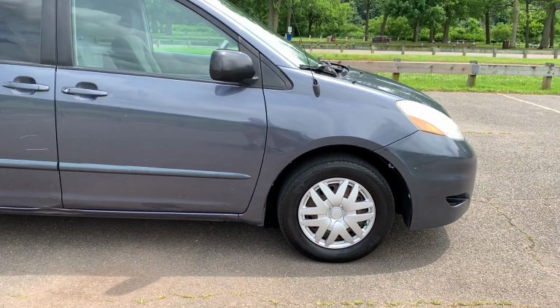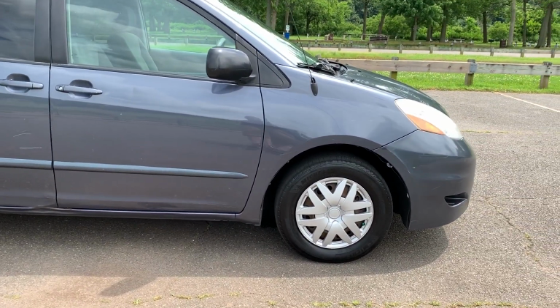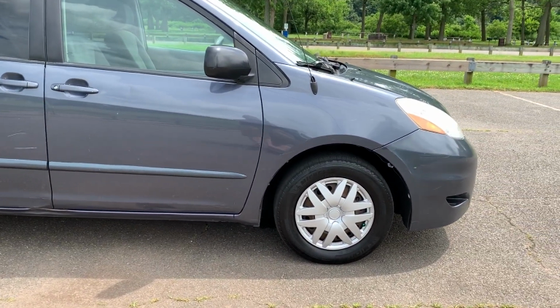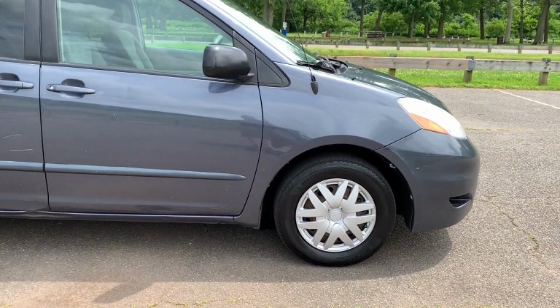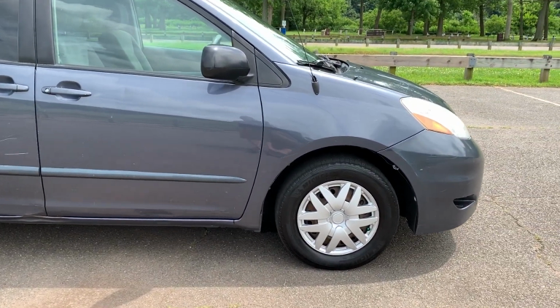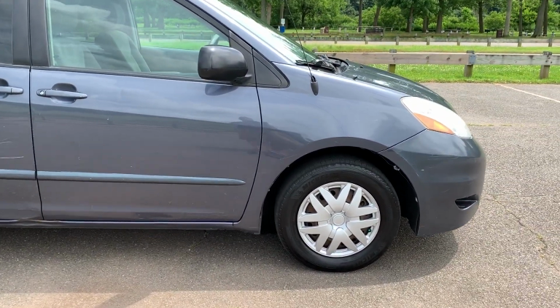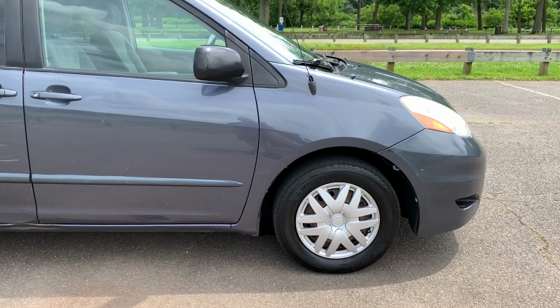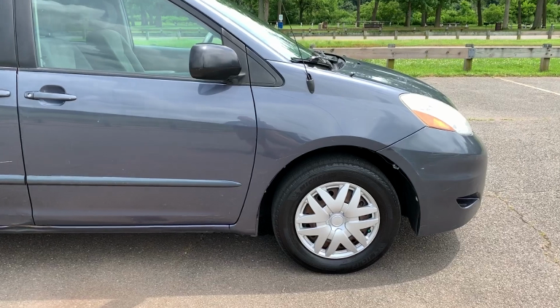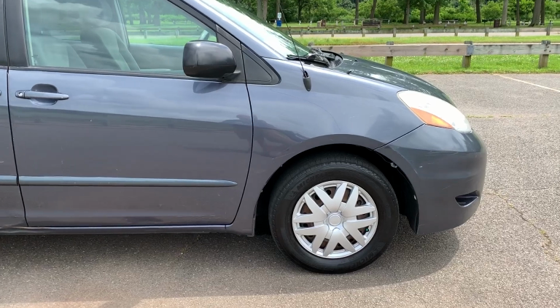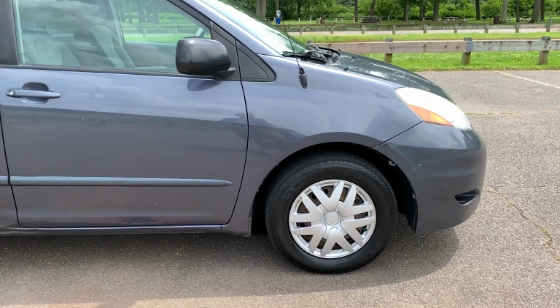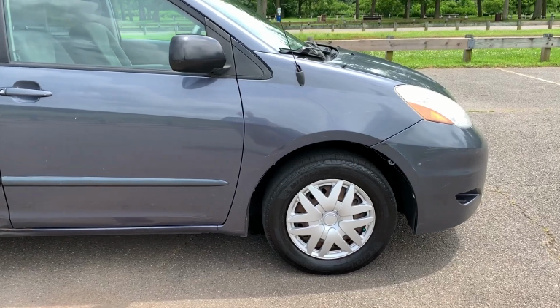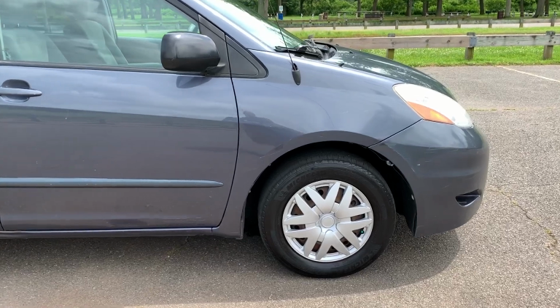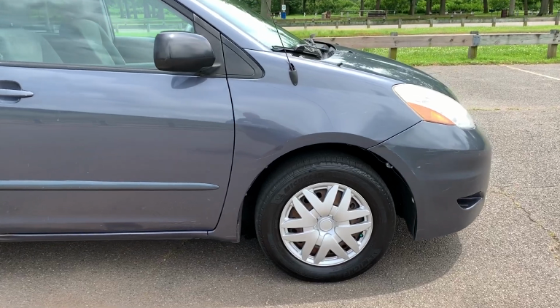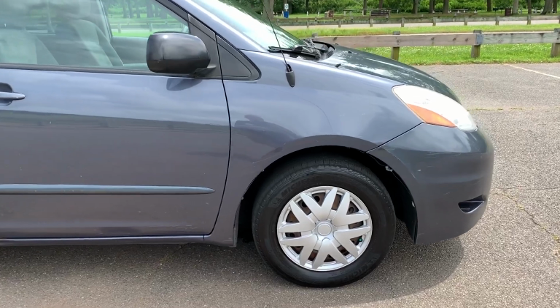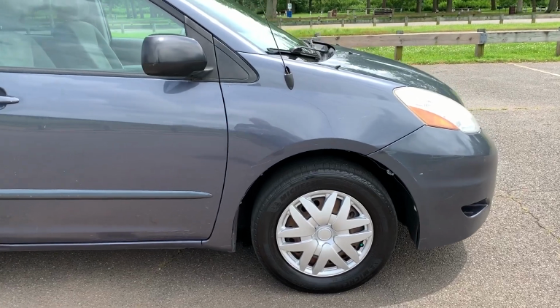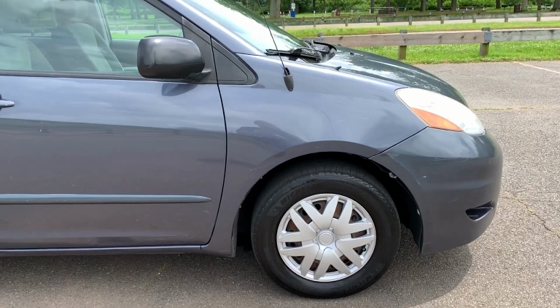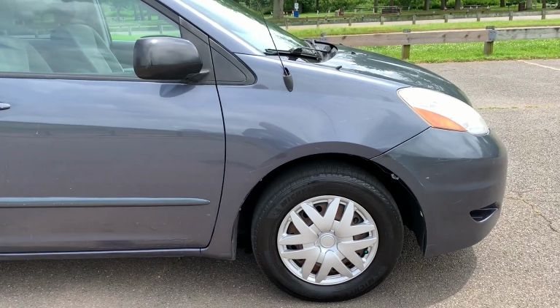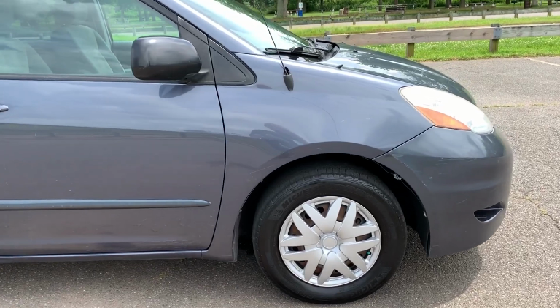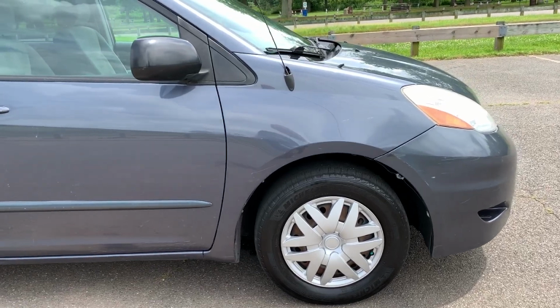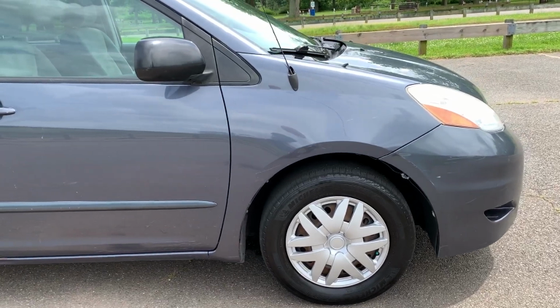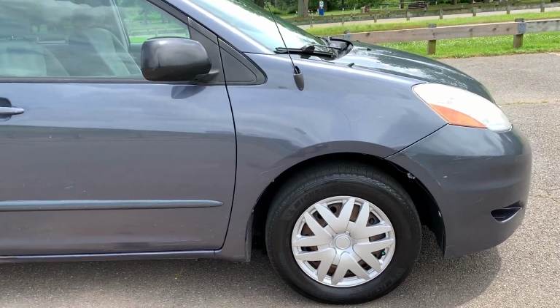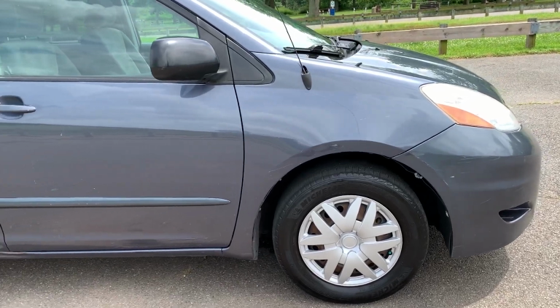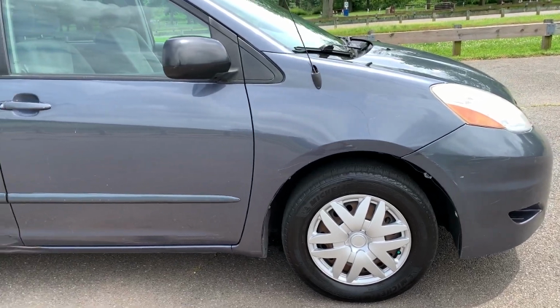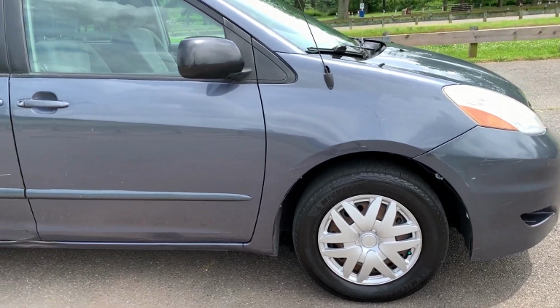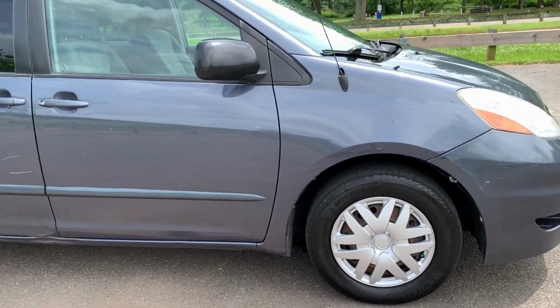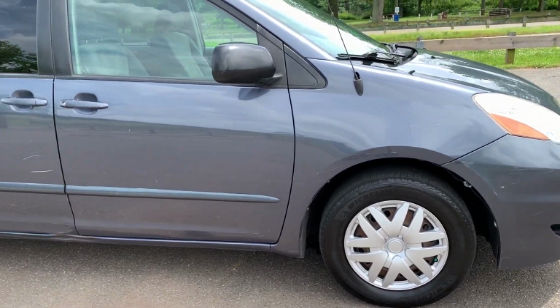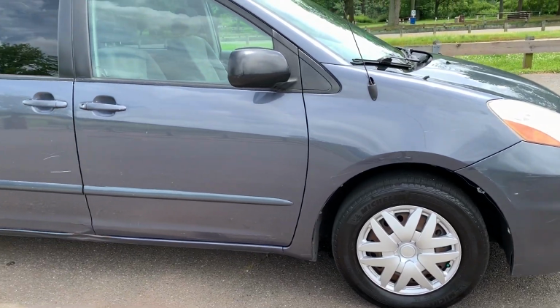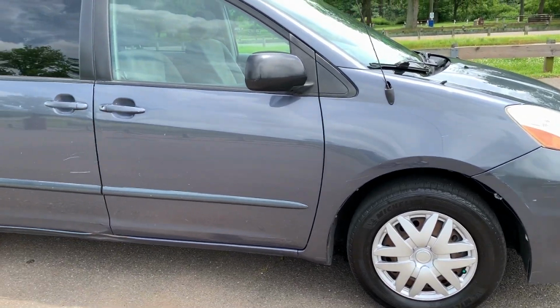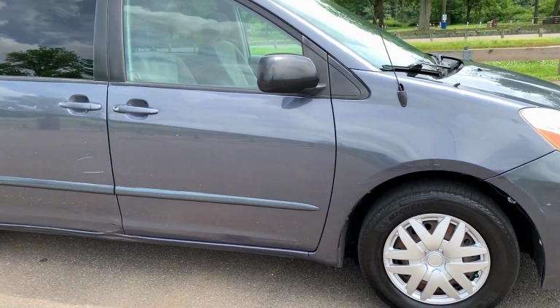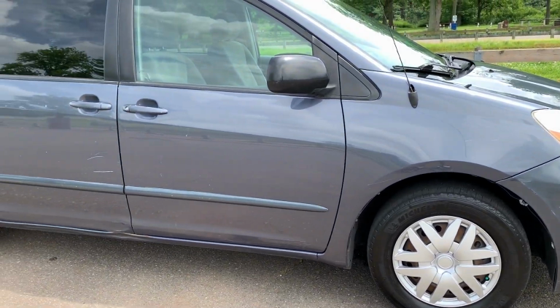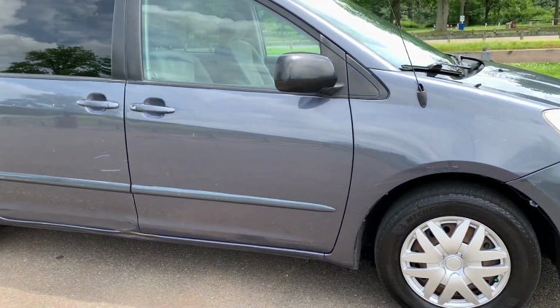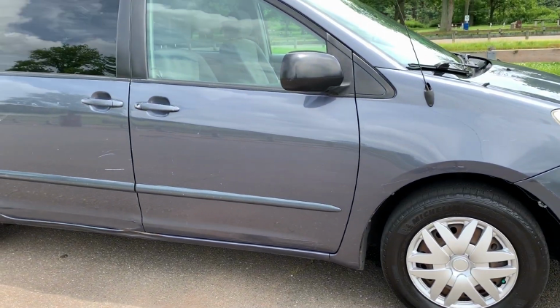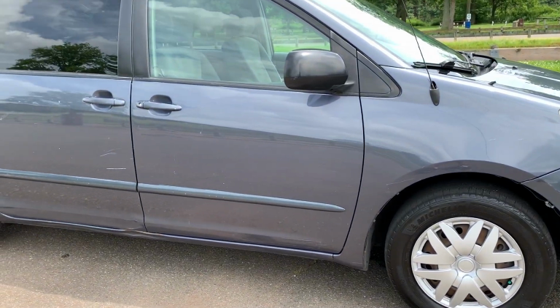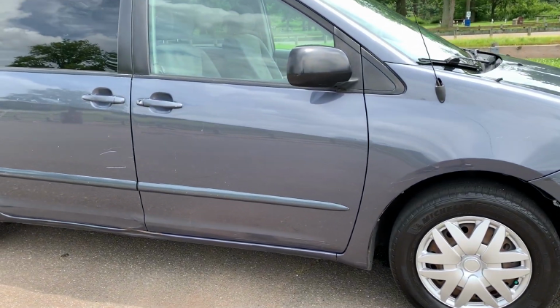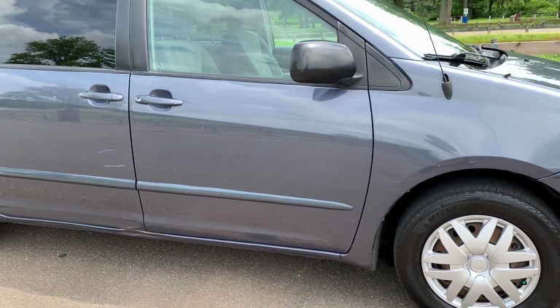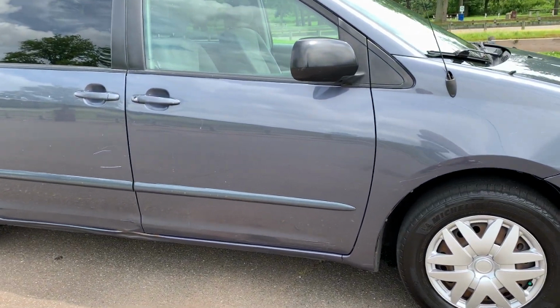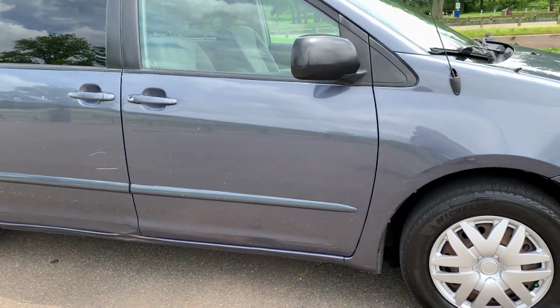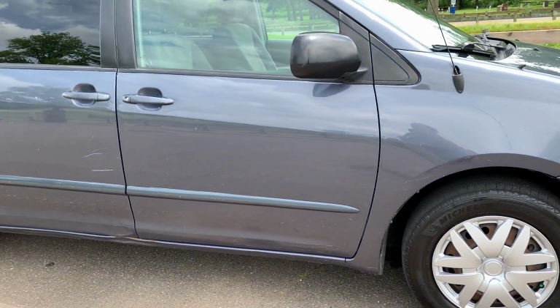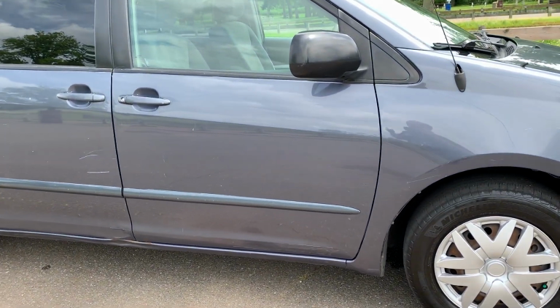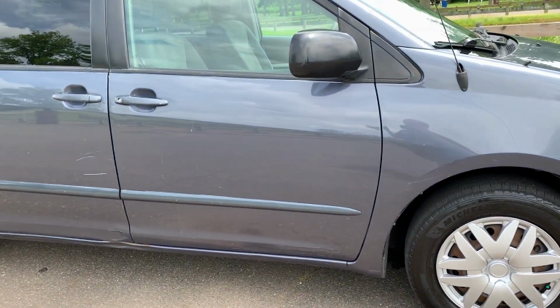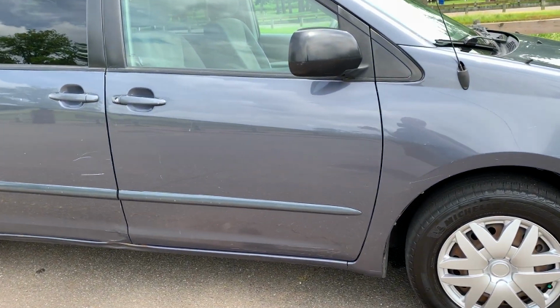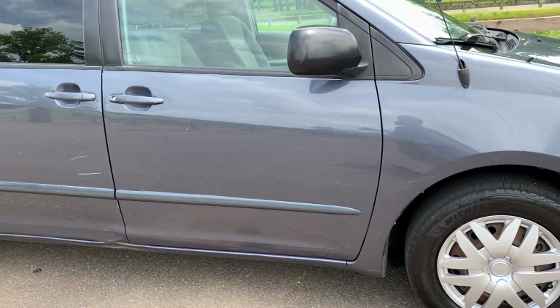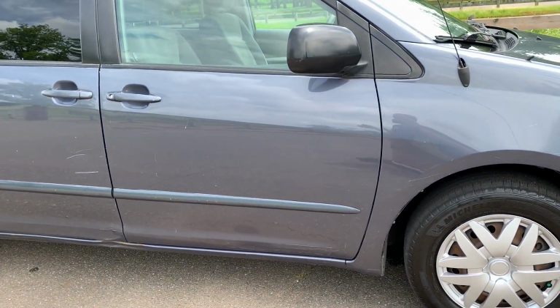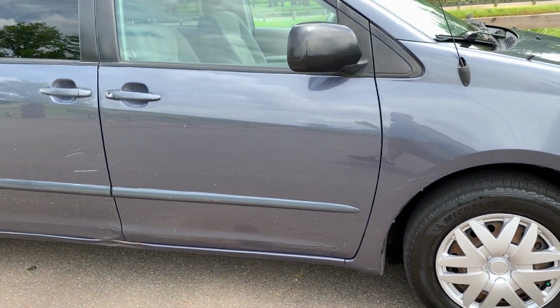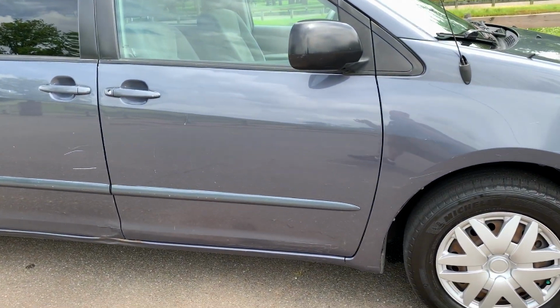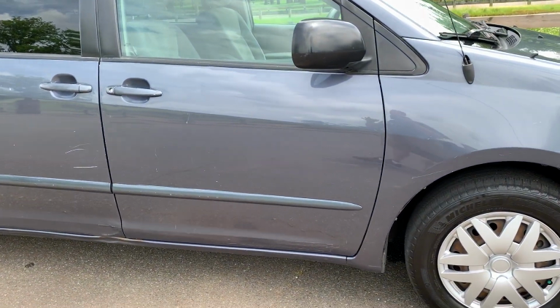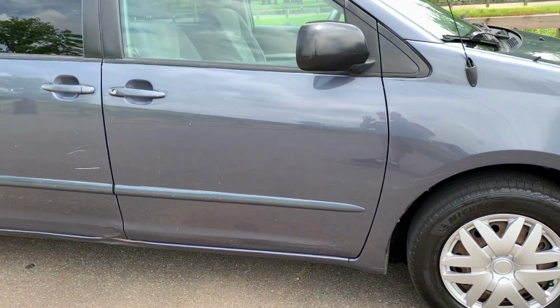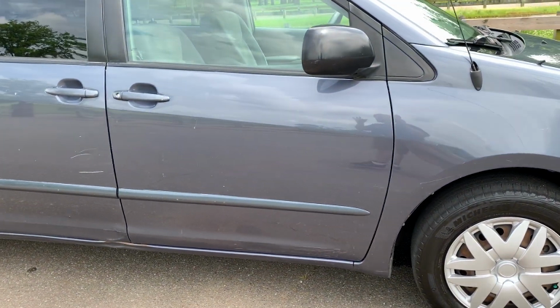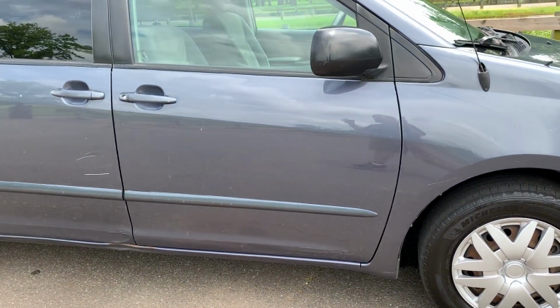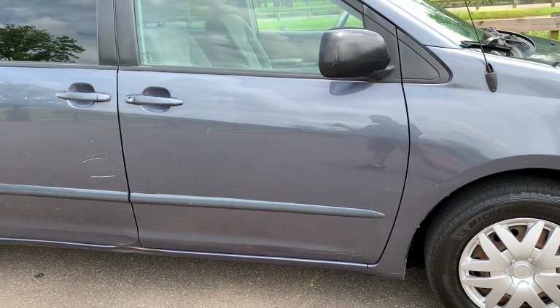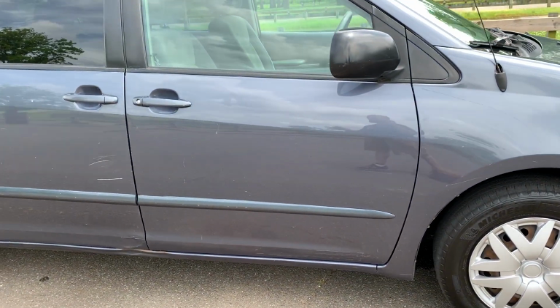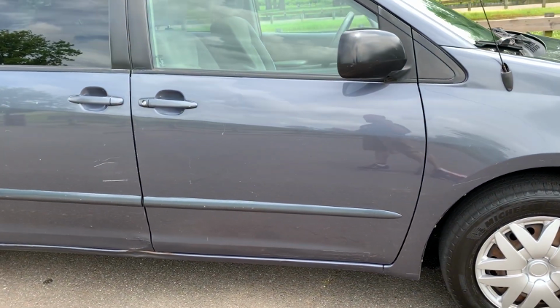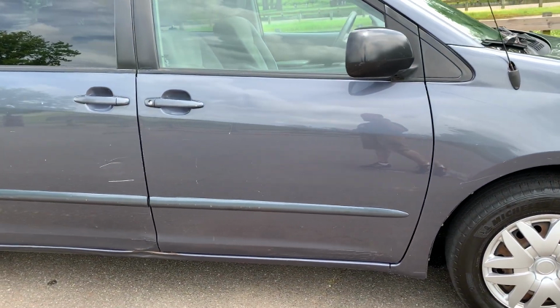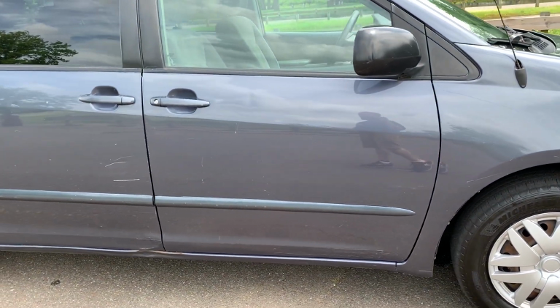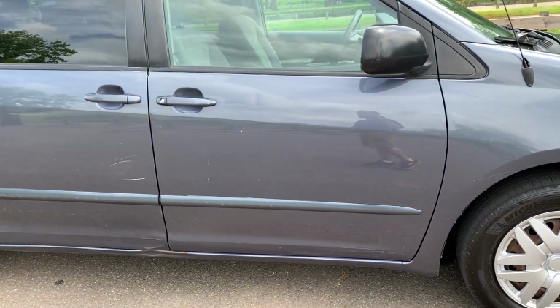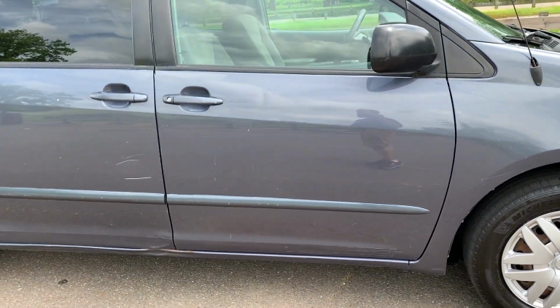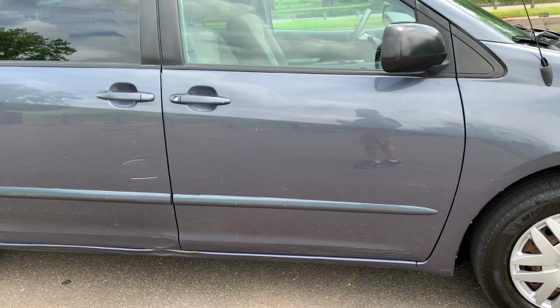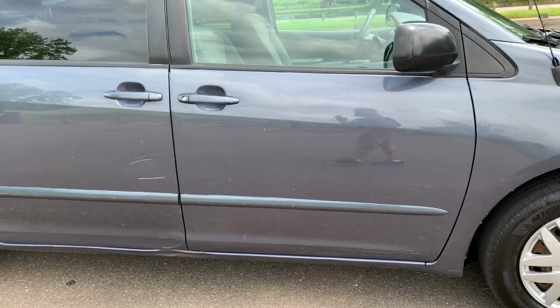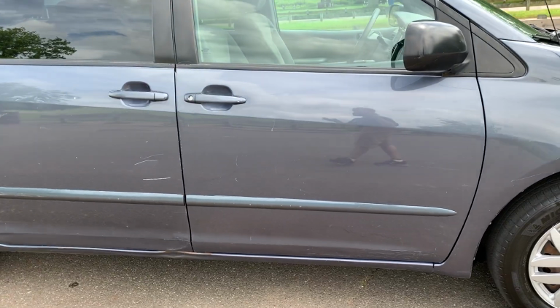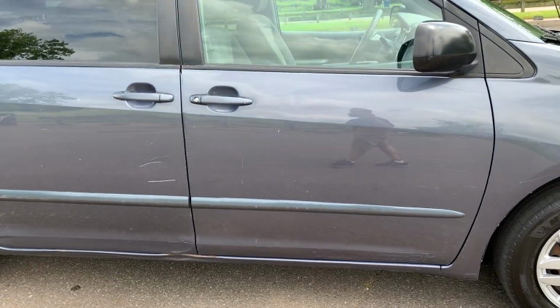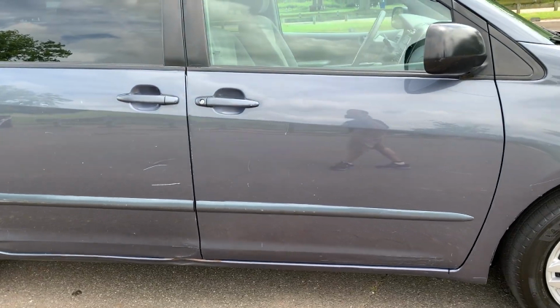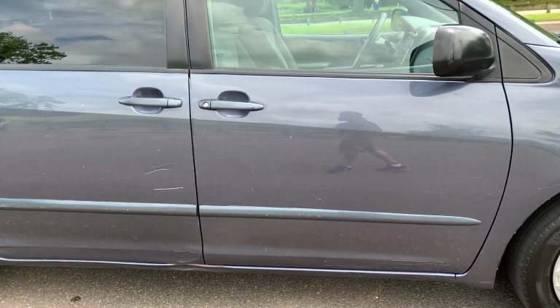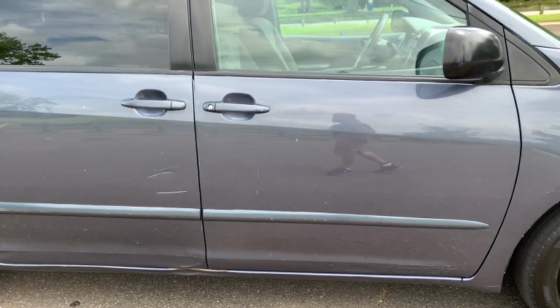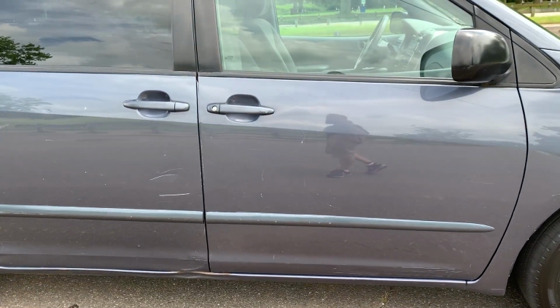To start off with, I want to tell you there are no check engine lights, but the vehicle is being sold because of the mileage, as-is, as-traded.